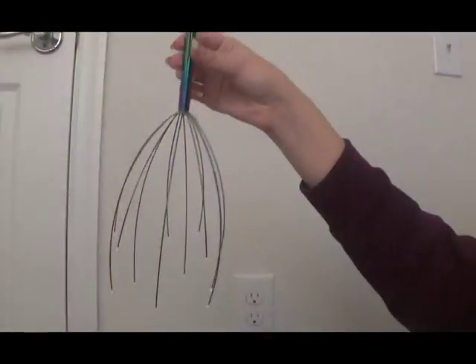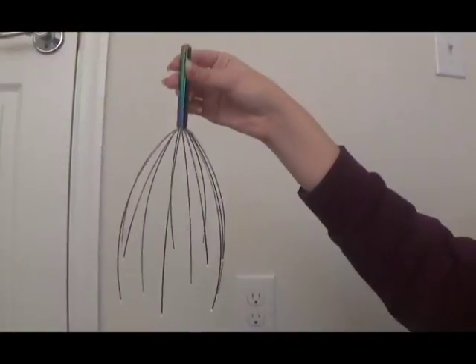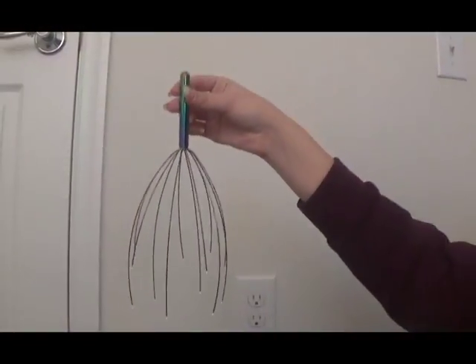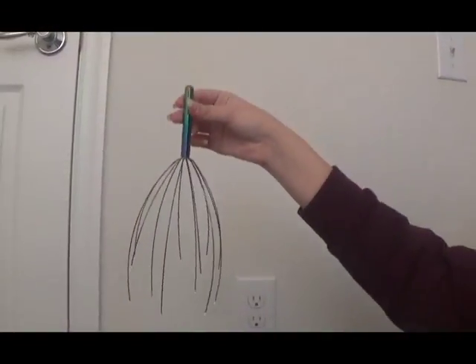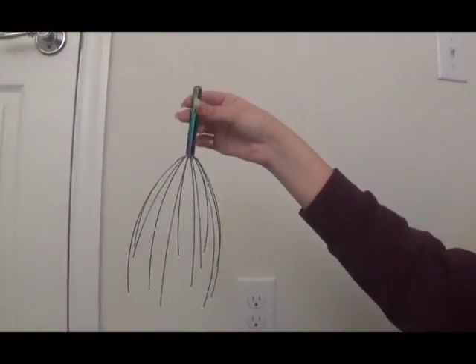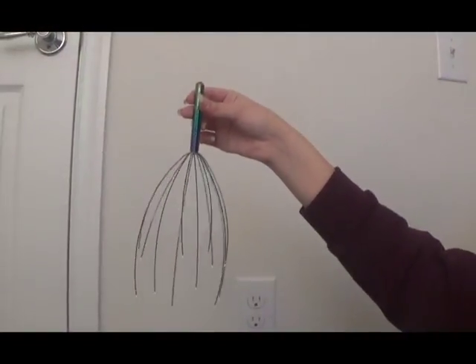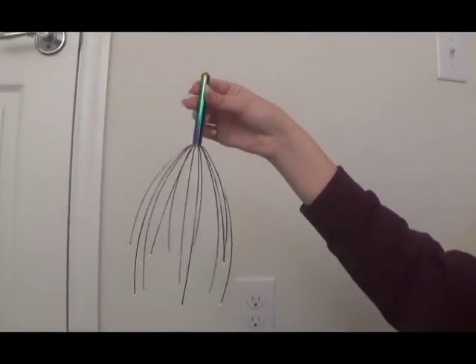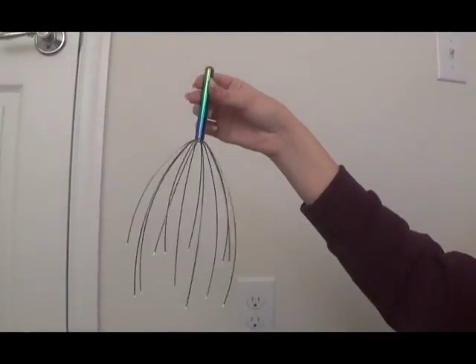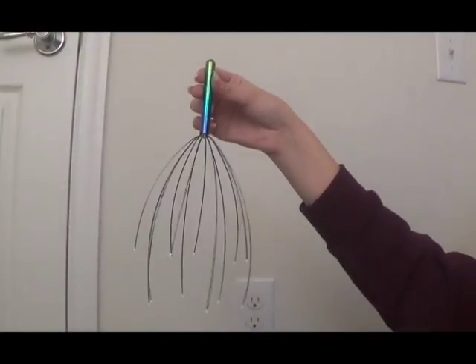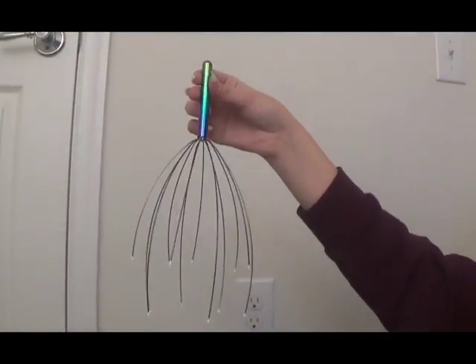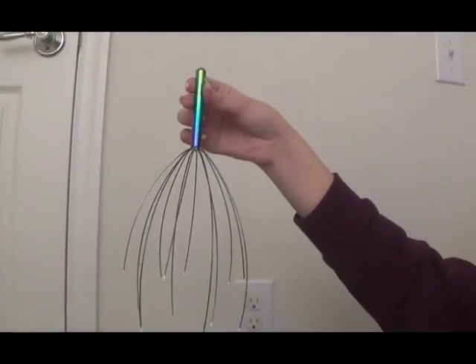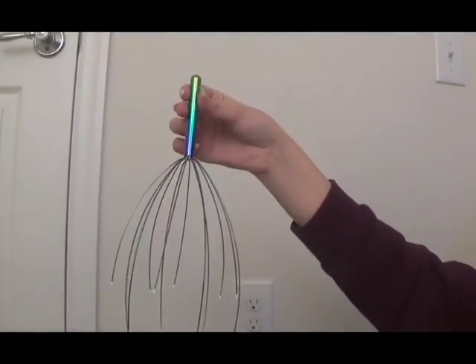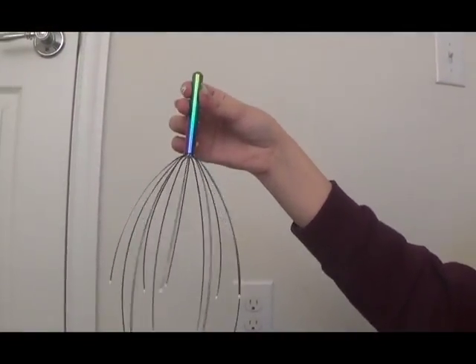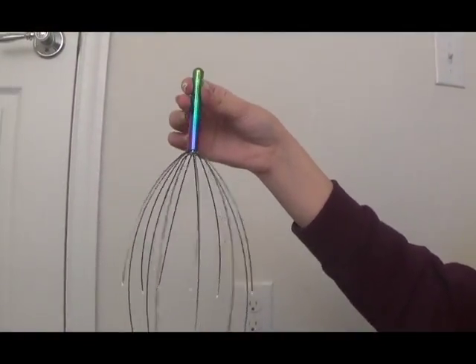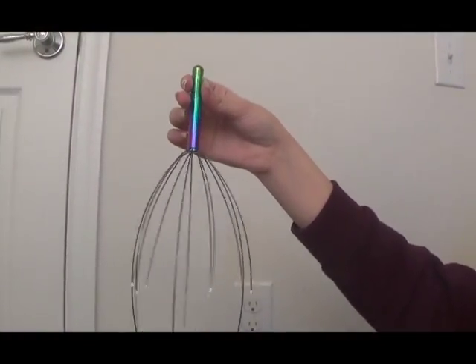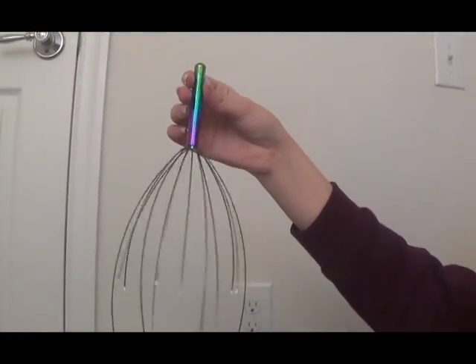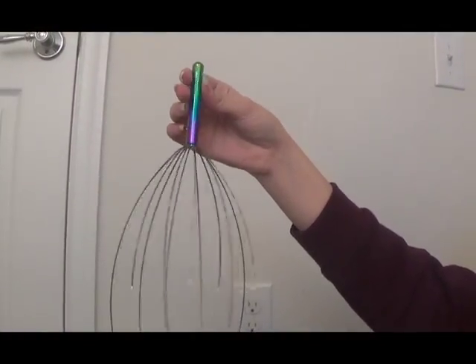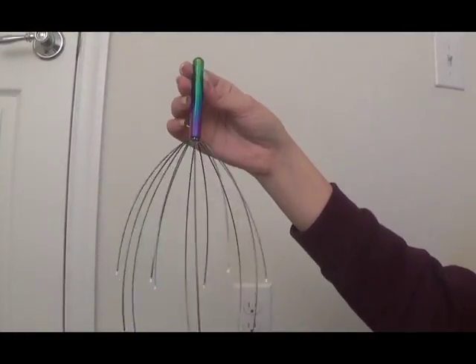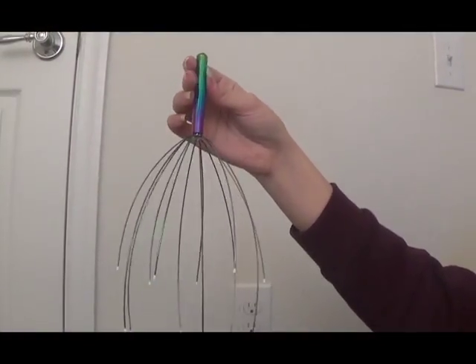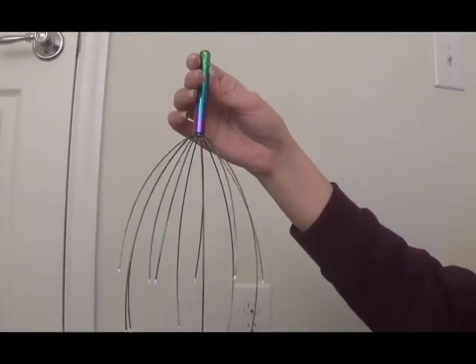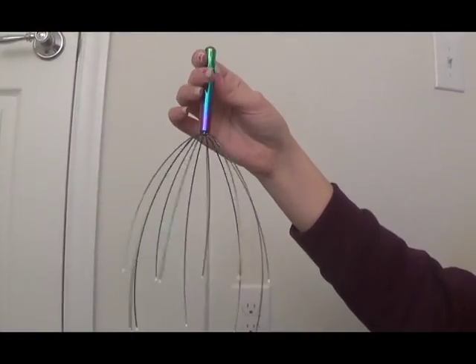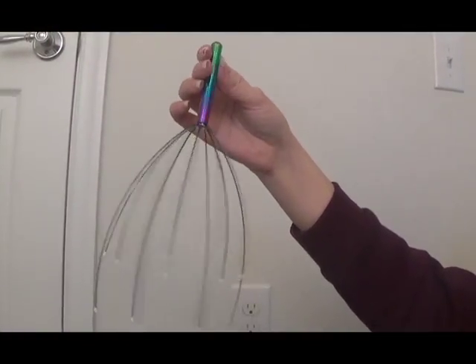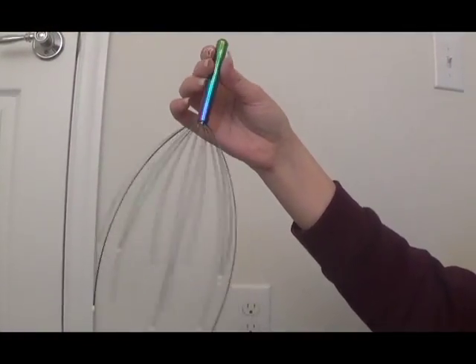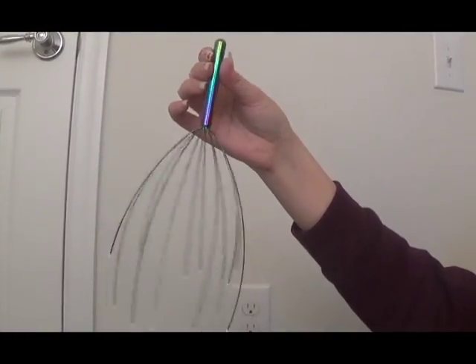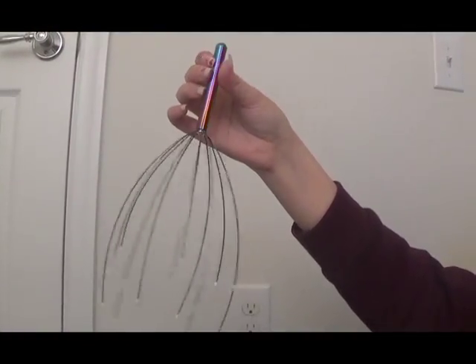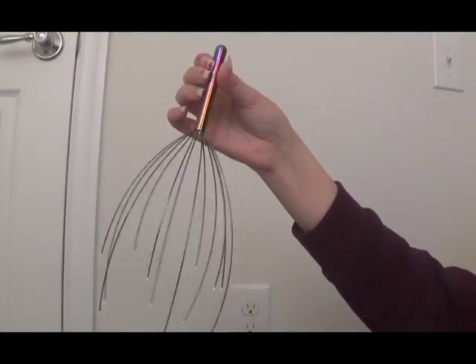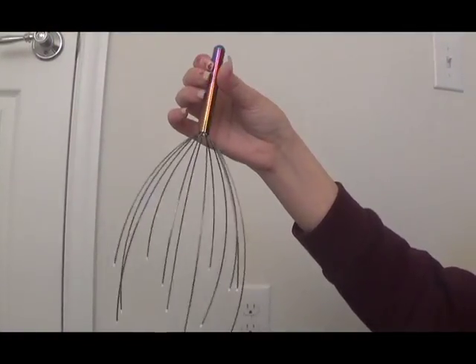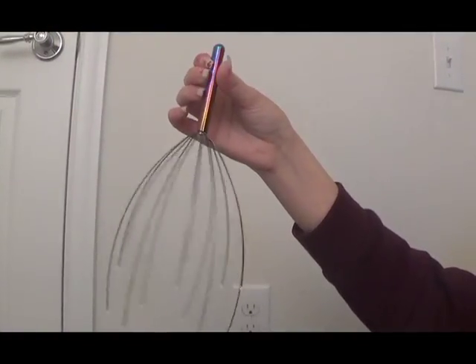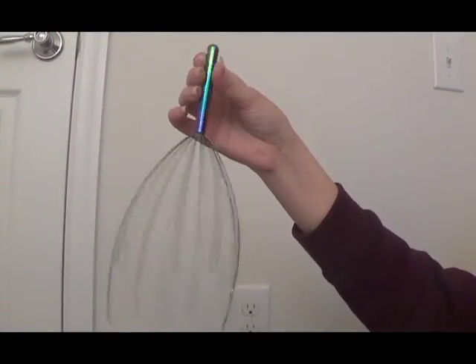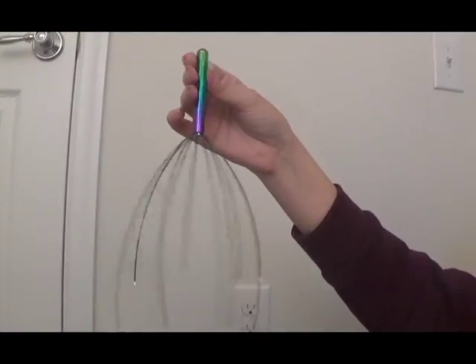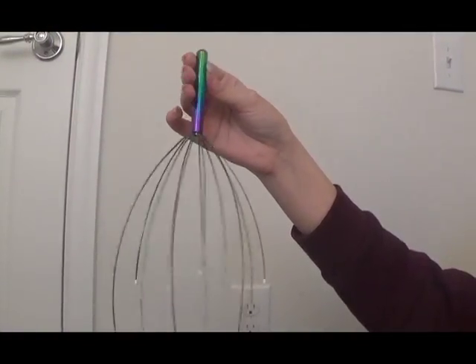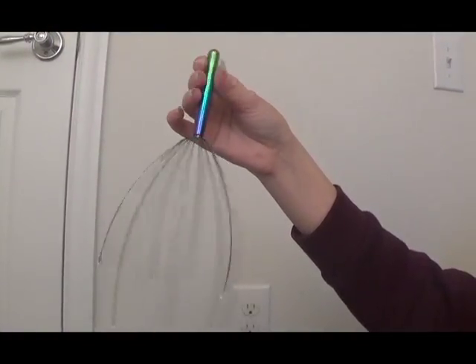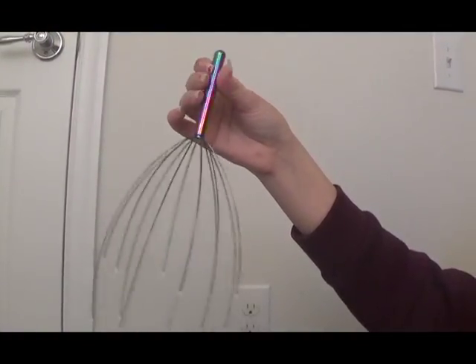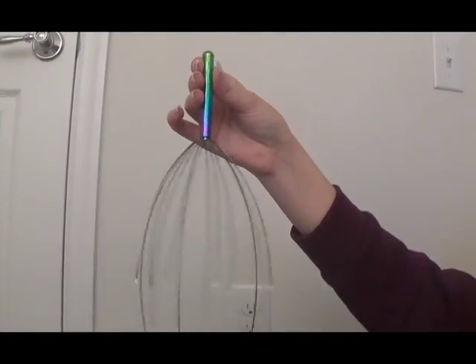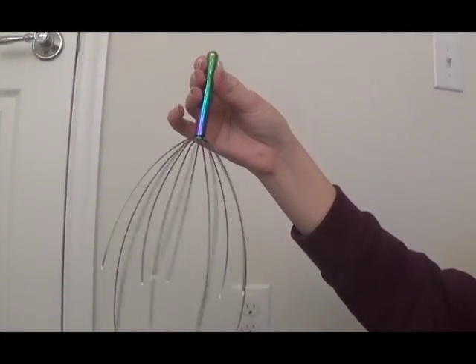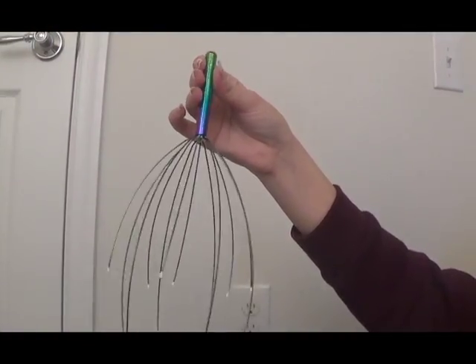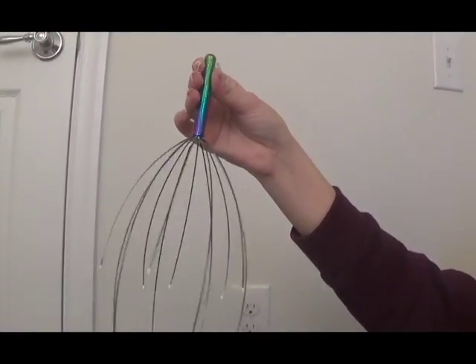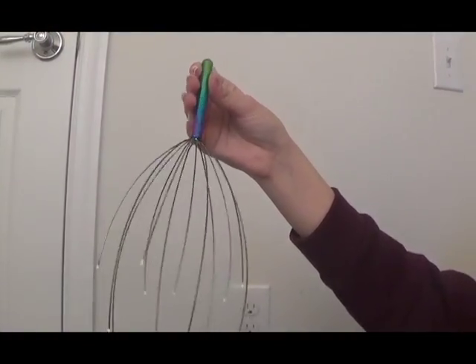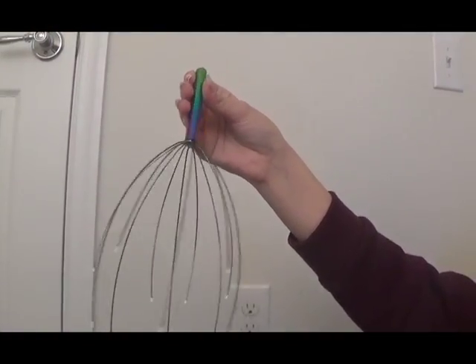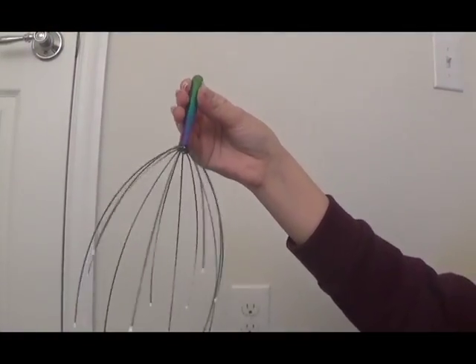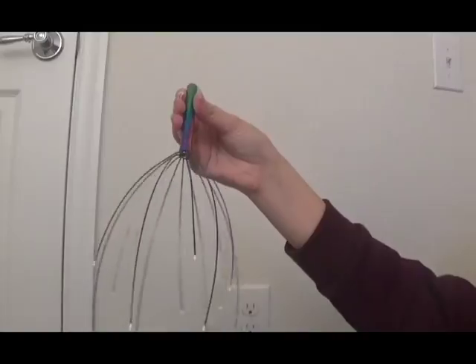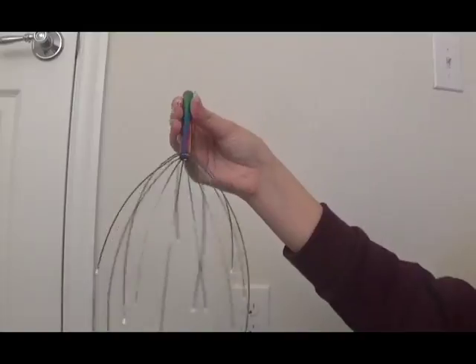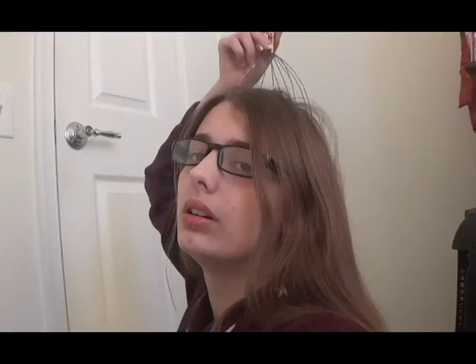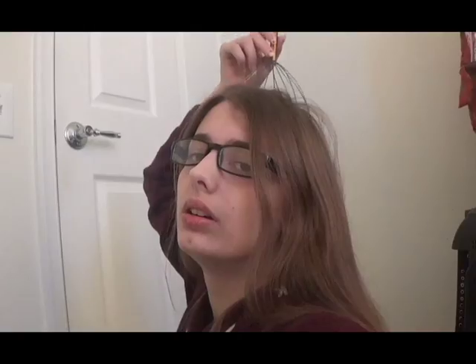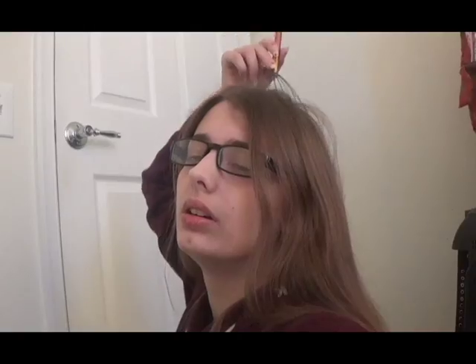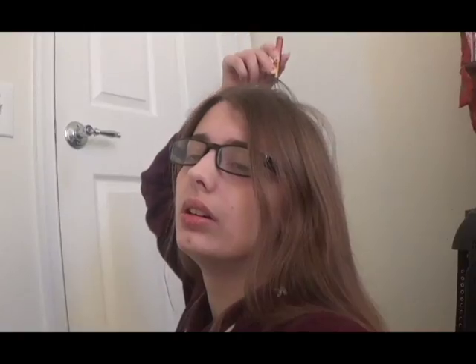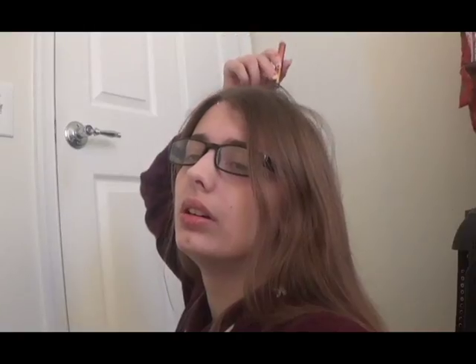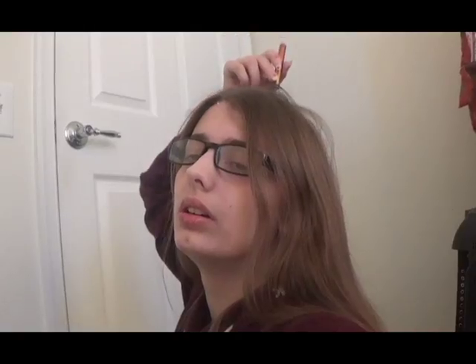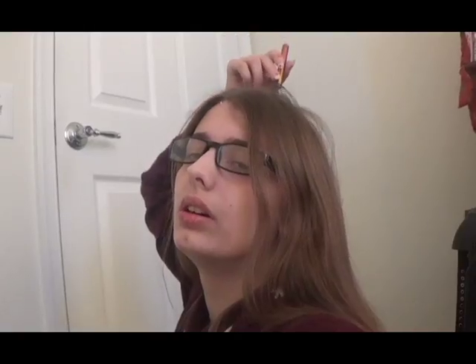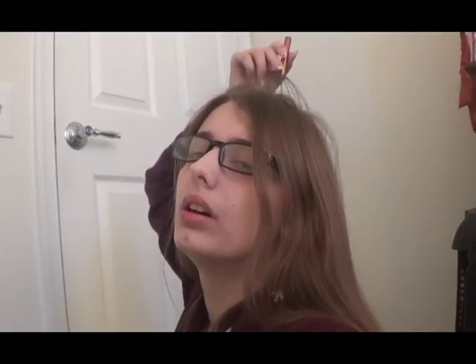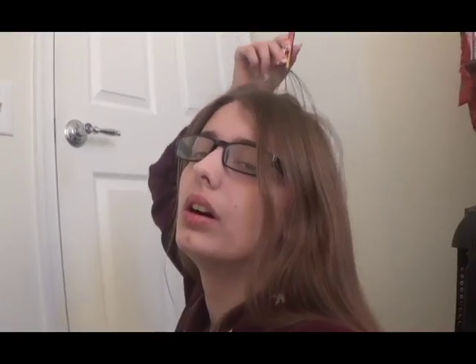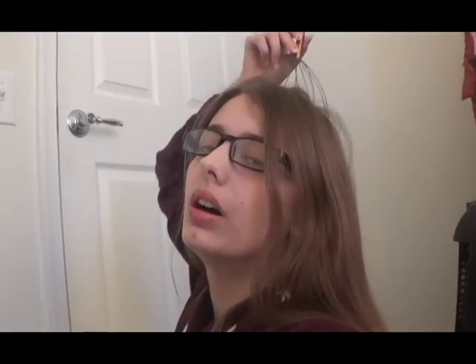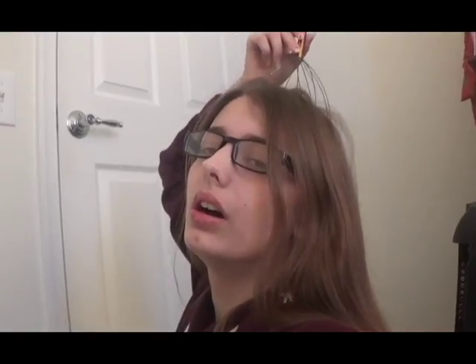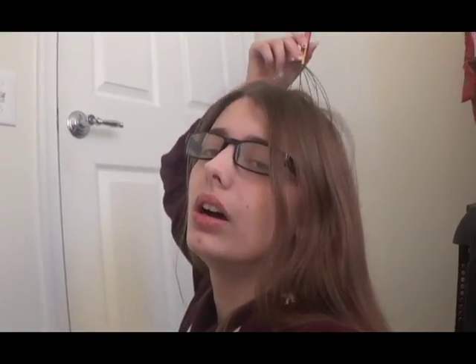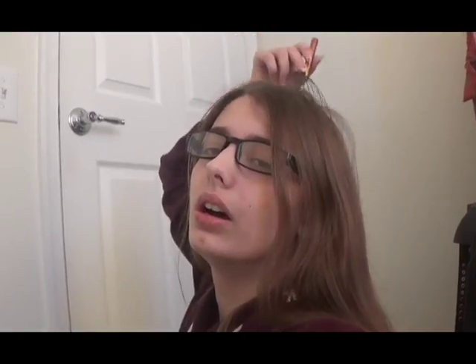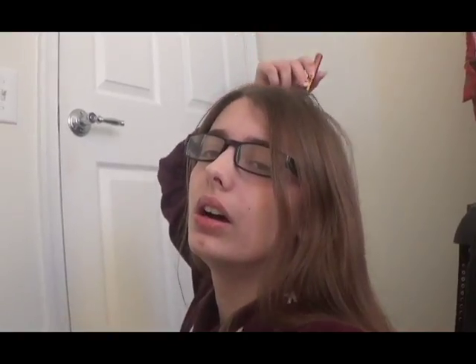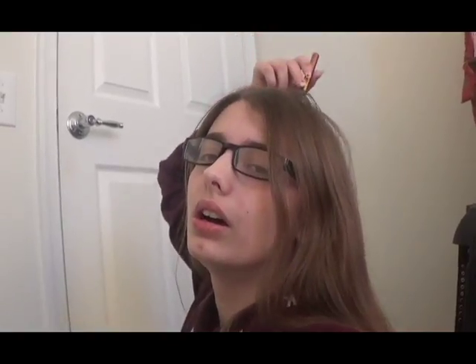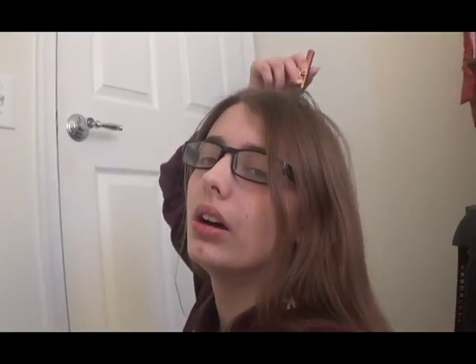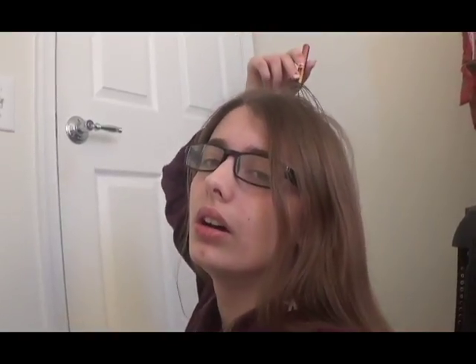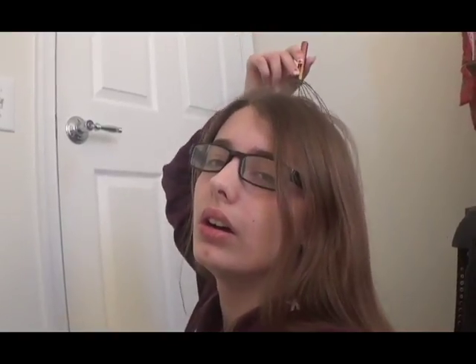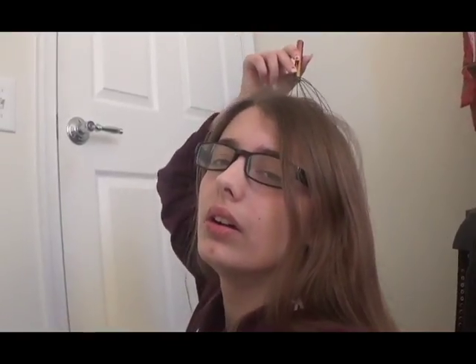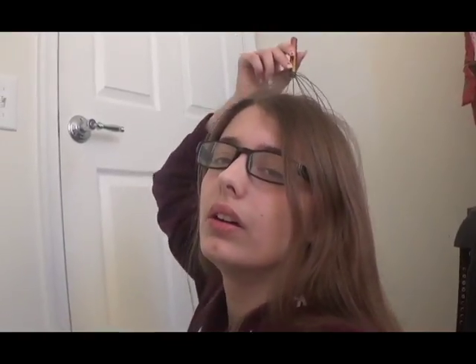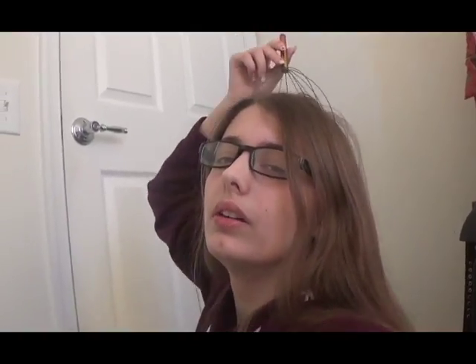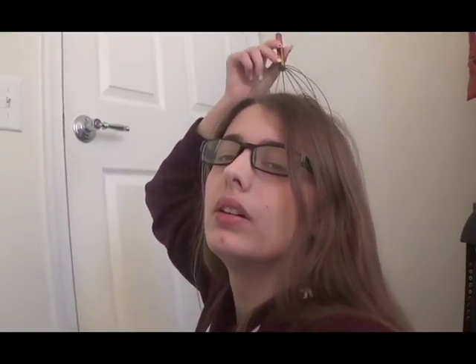Another good tool to relieve stress is head massagers. Massages in general are good for stress.